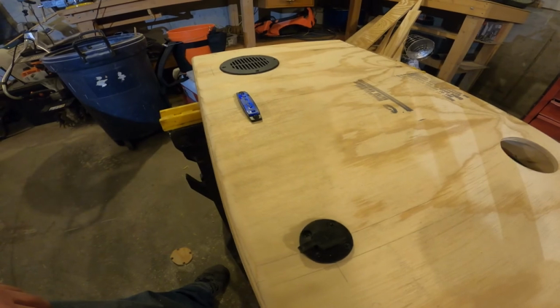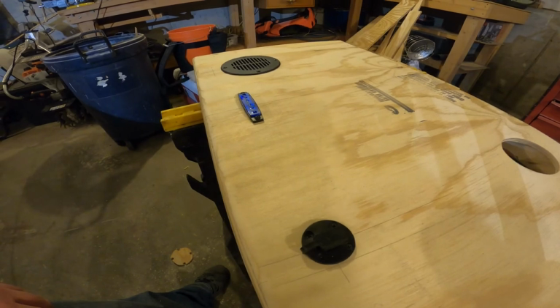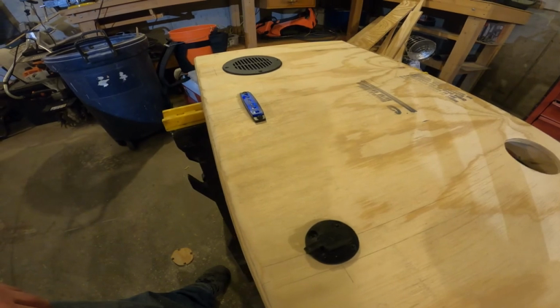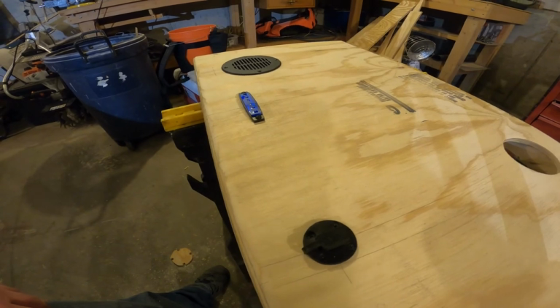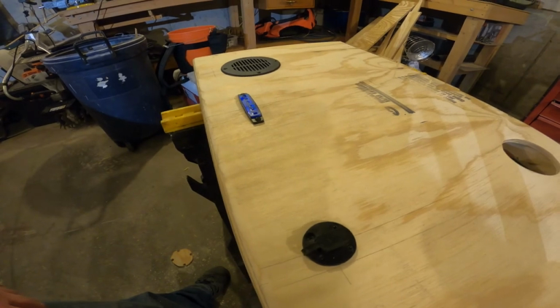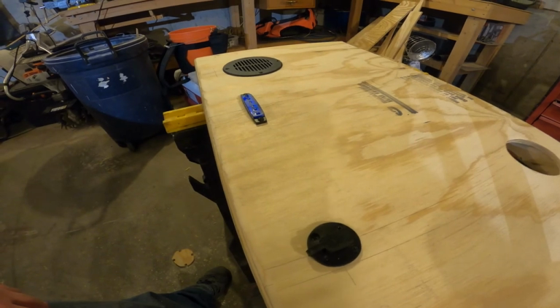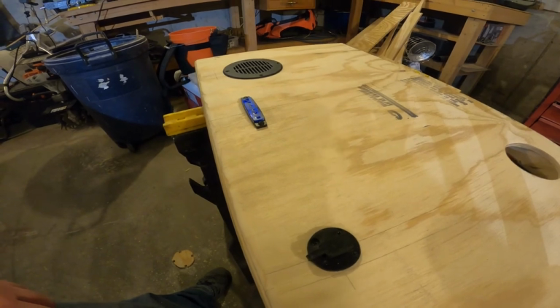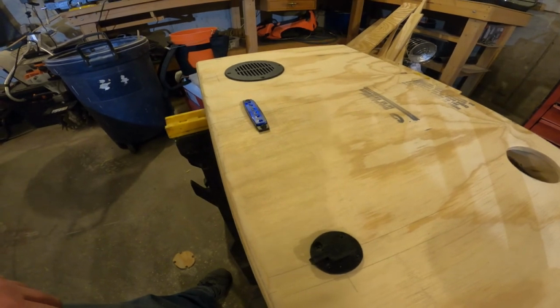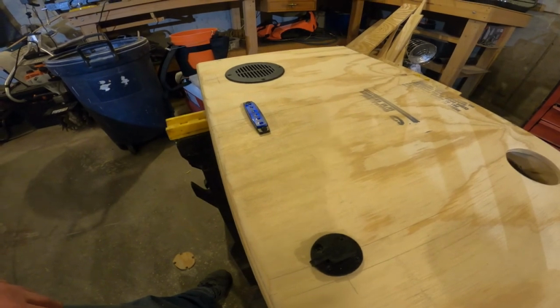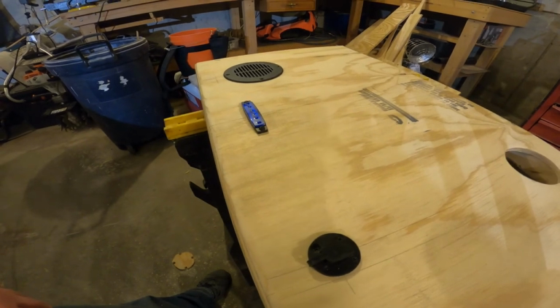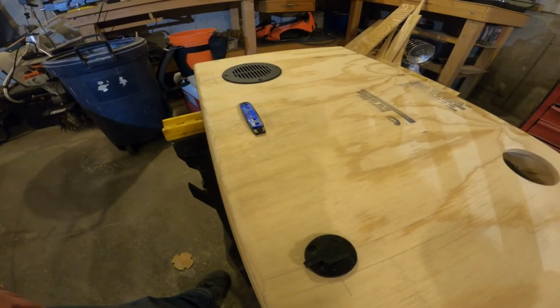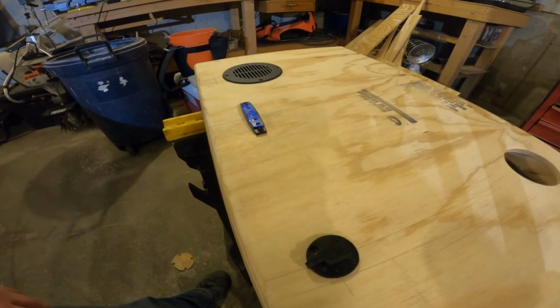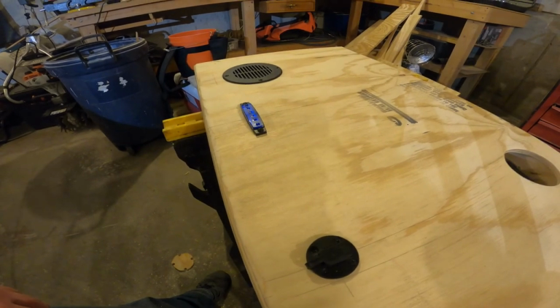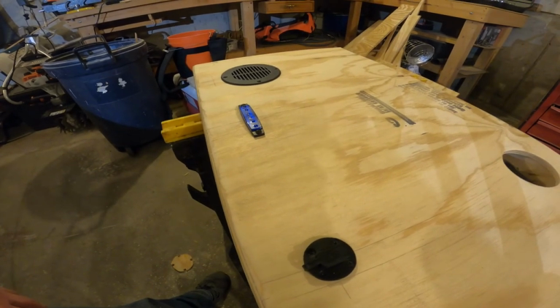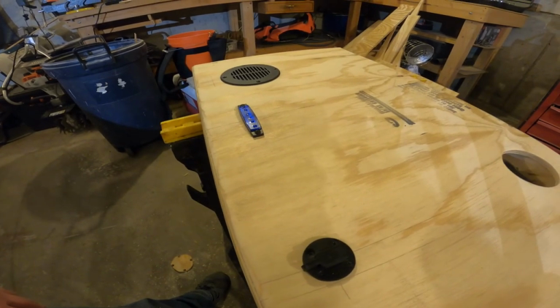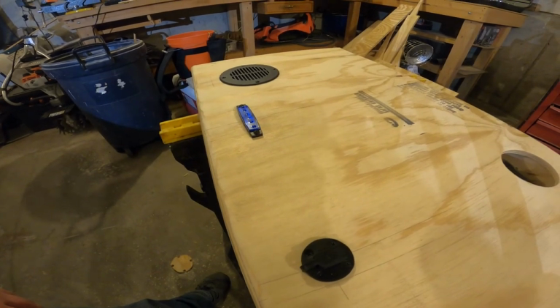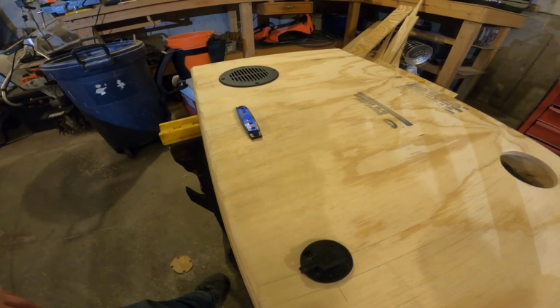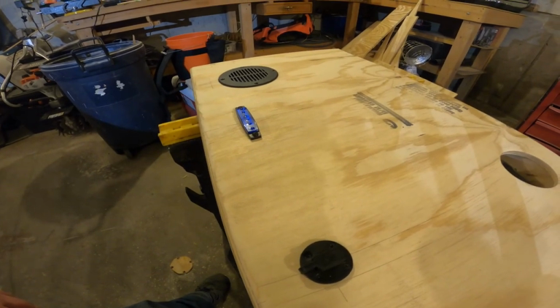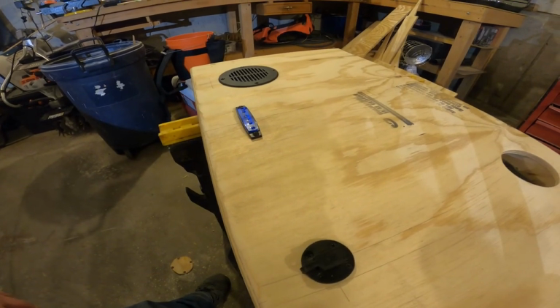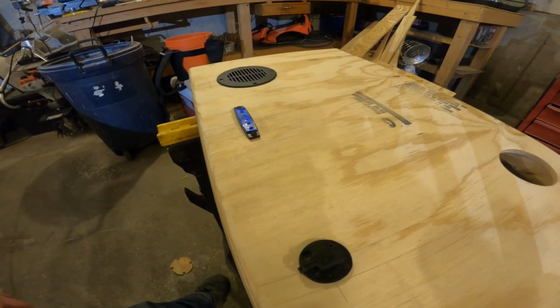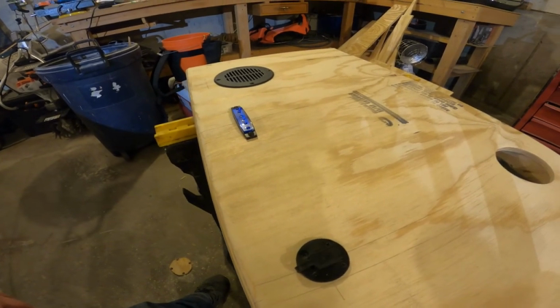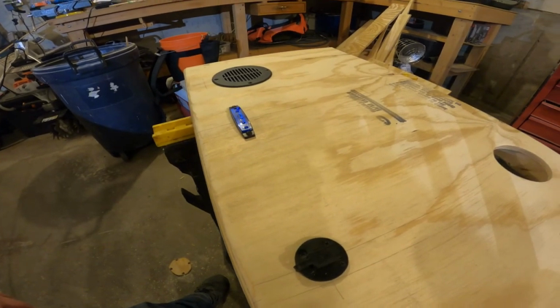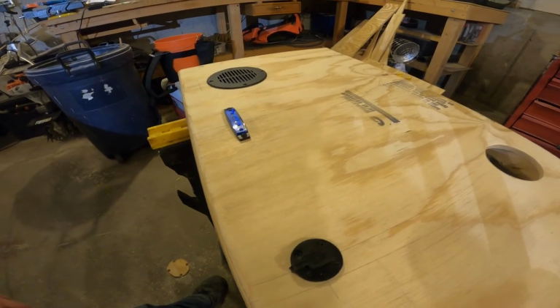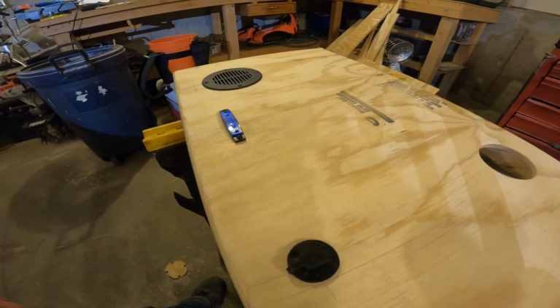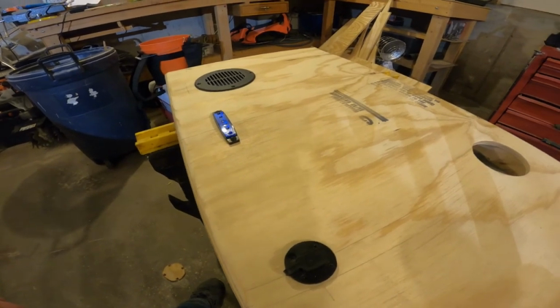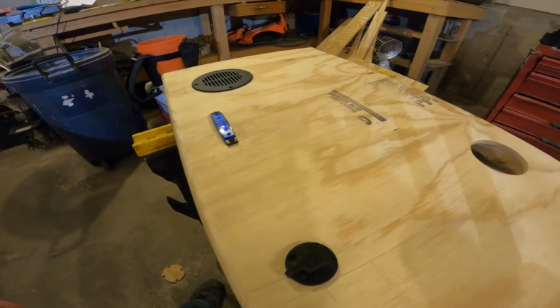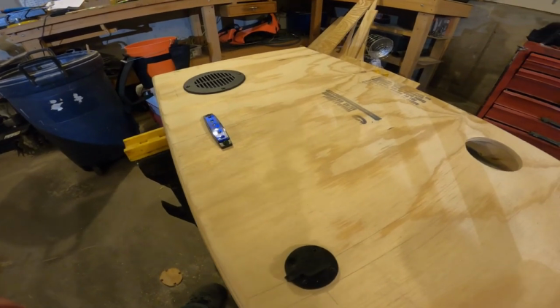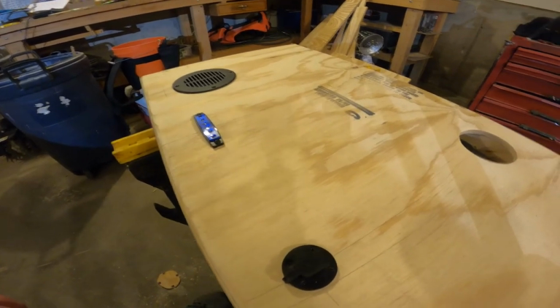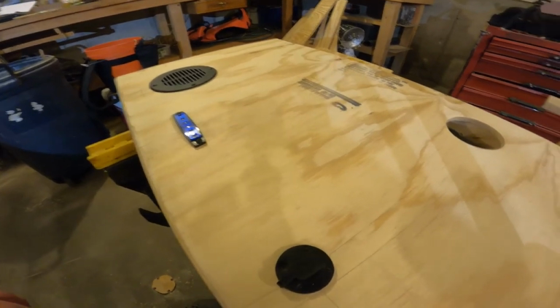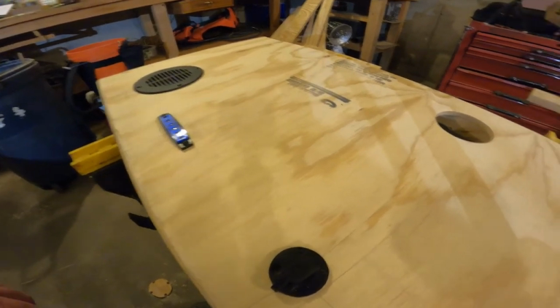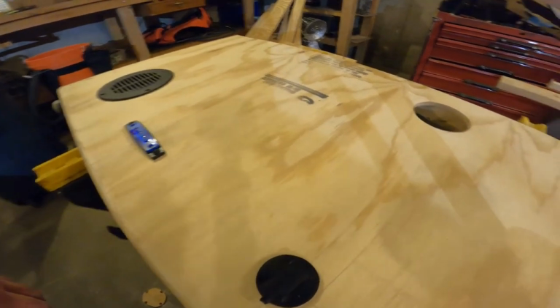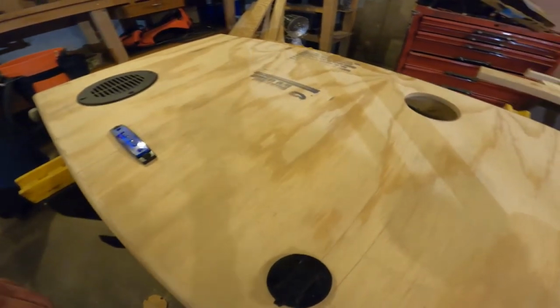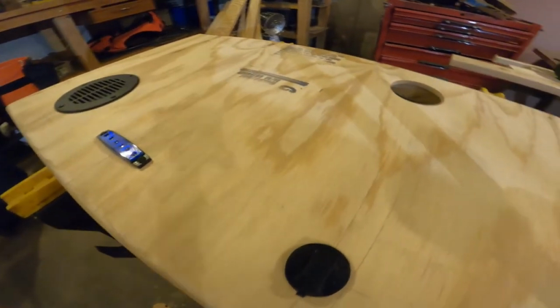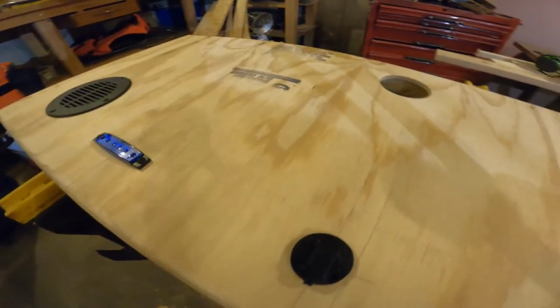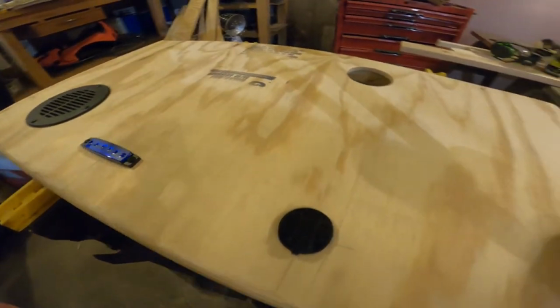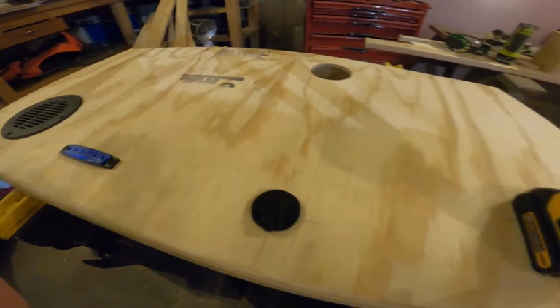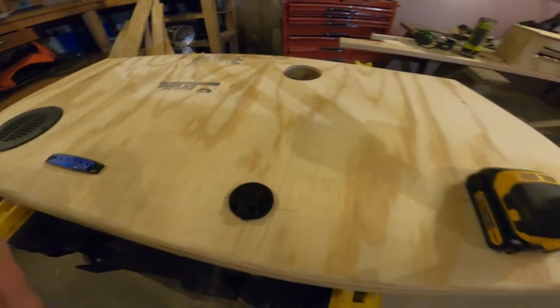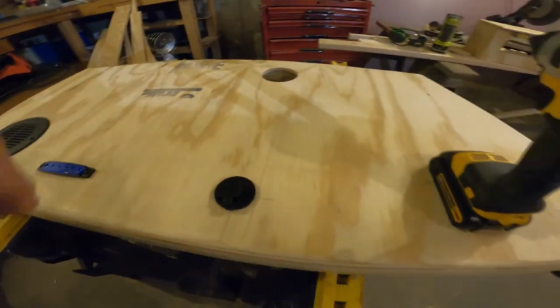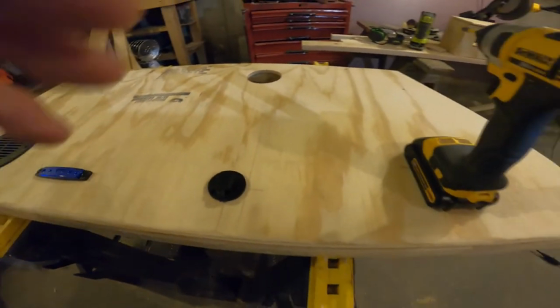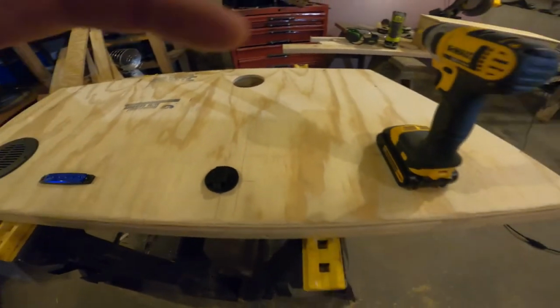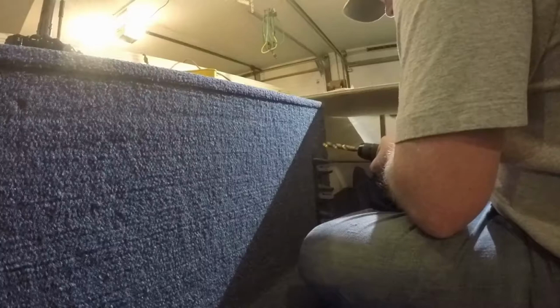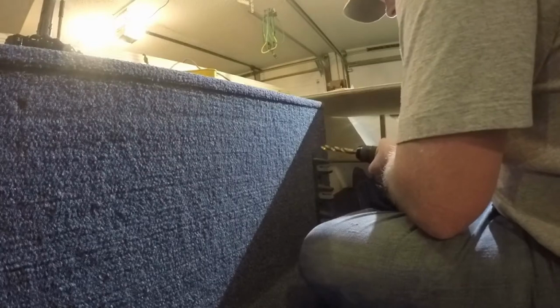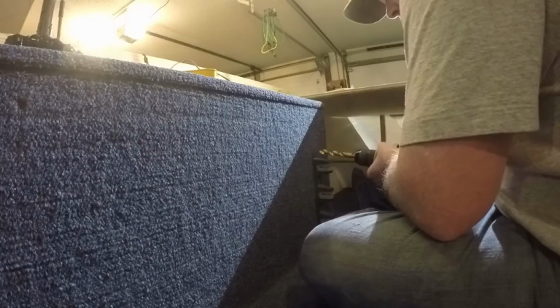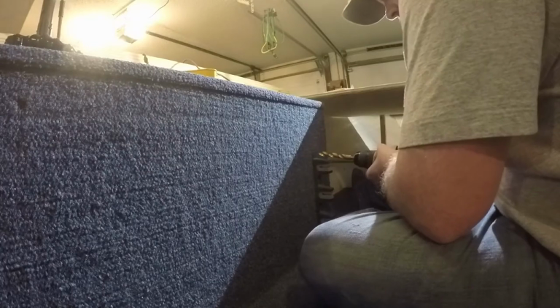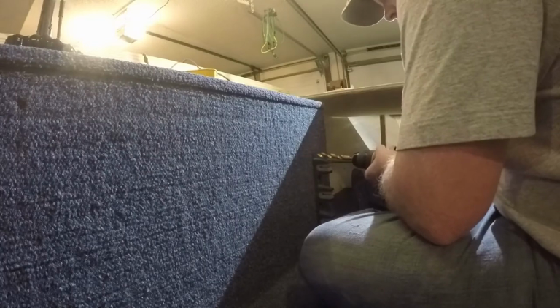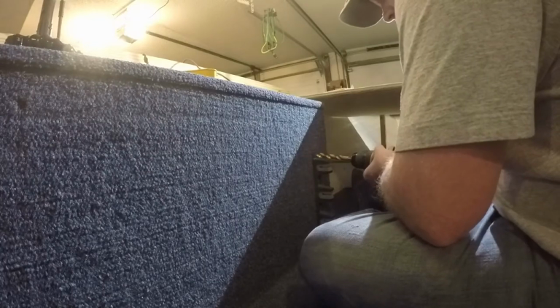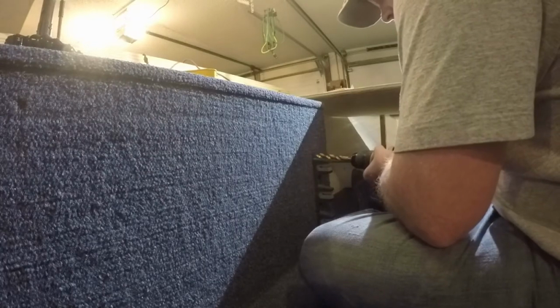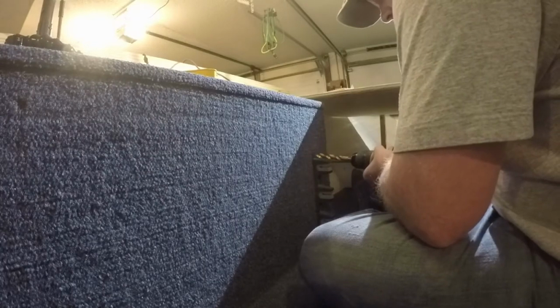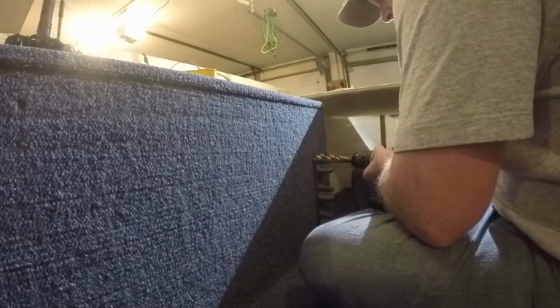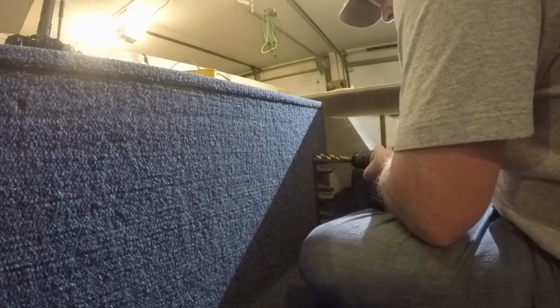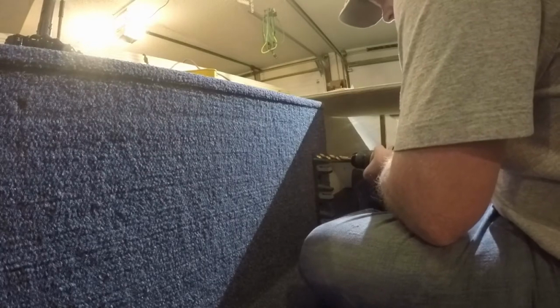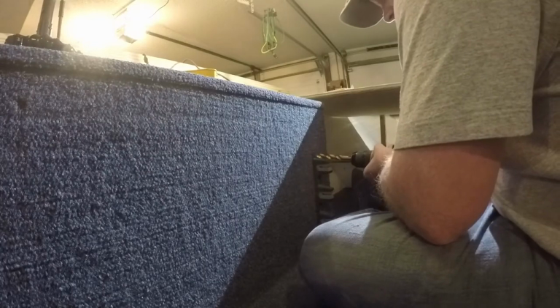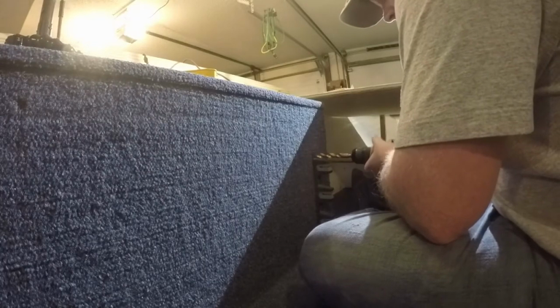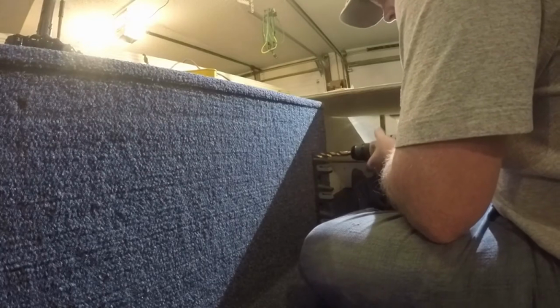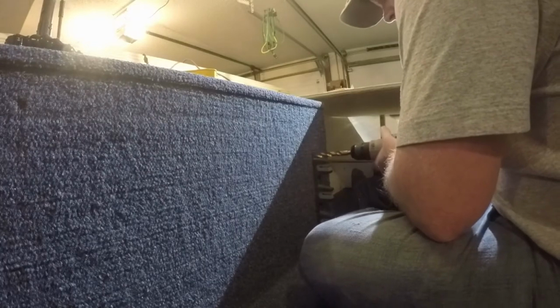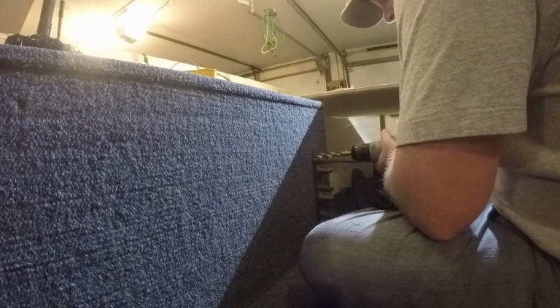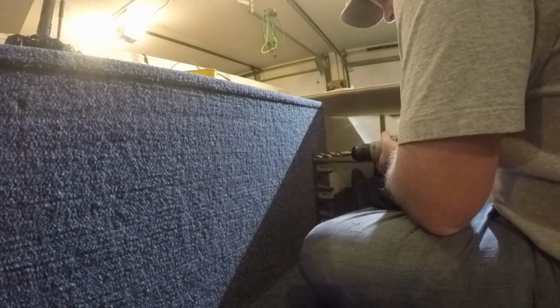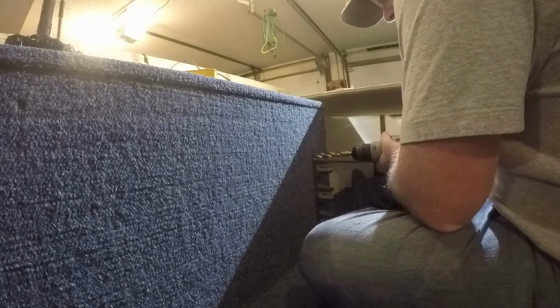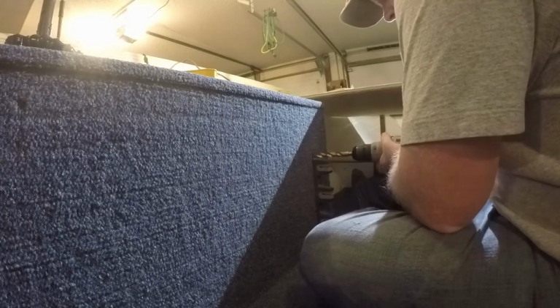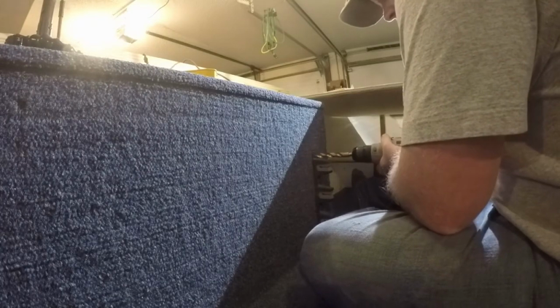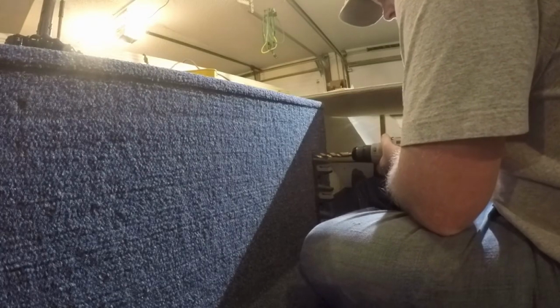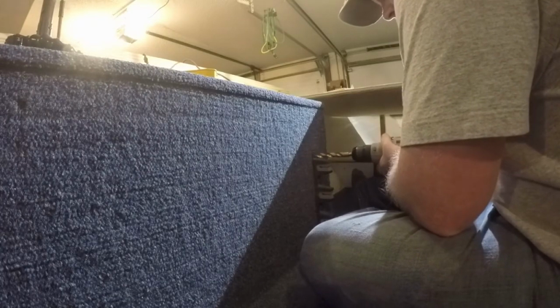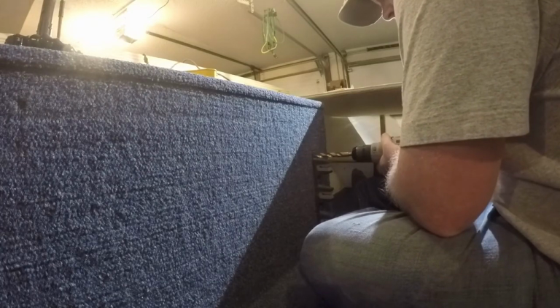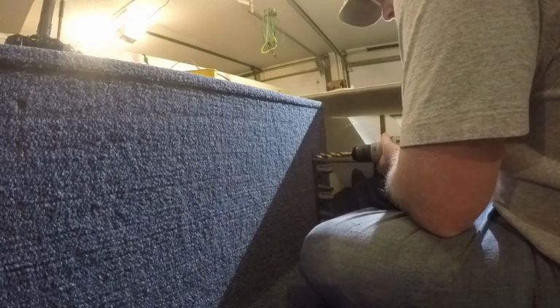I'm going to remove the rod holder bracket that's in the way in the boat. Actually, instead of losing screws and parts, I'm just going to leave it screwed in until it's time to paint. Let's get in the boat.